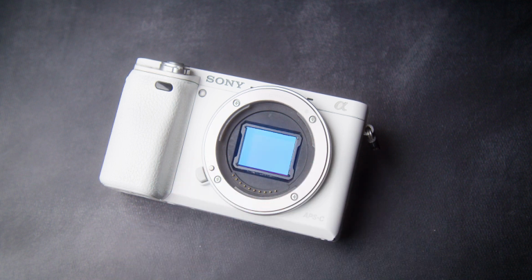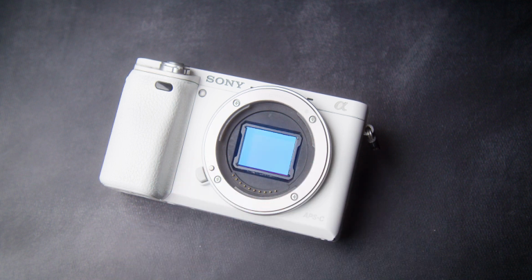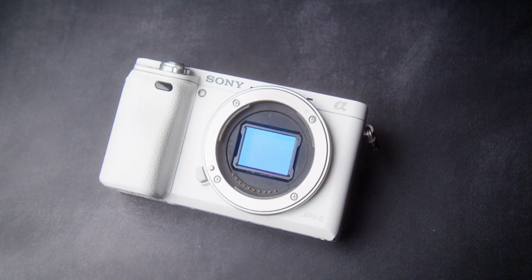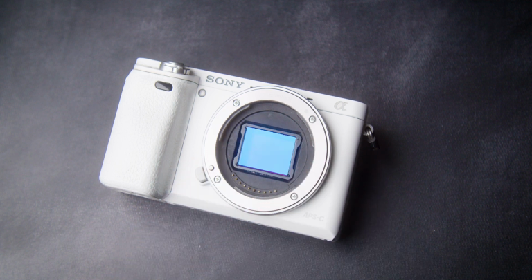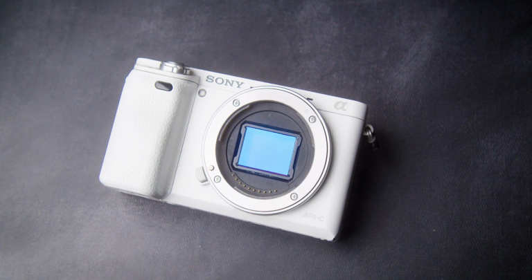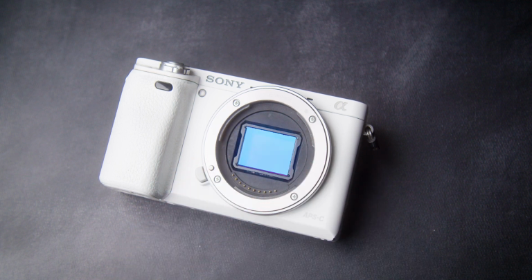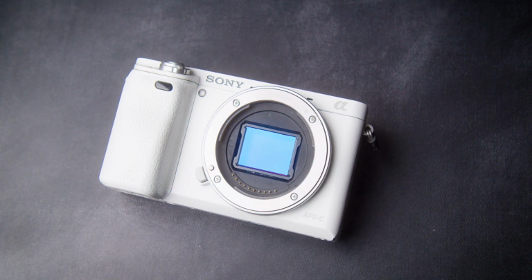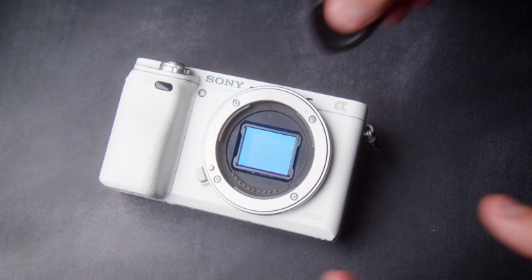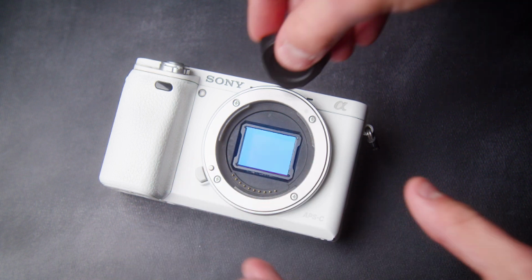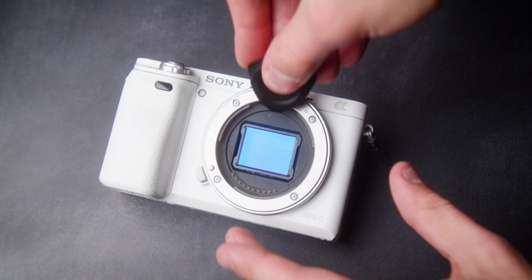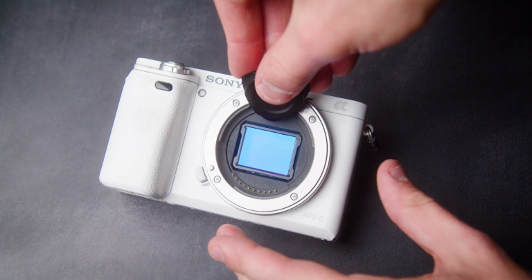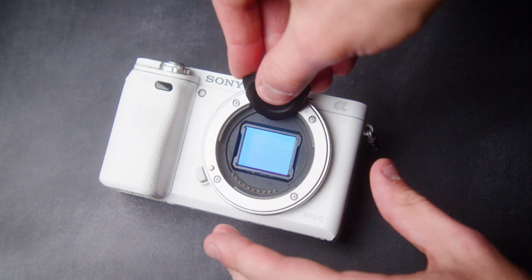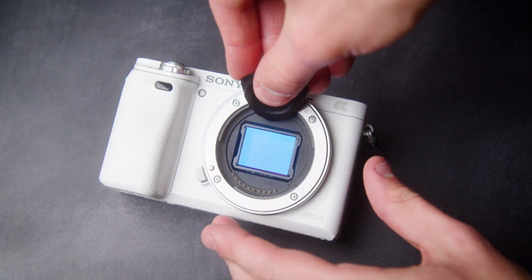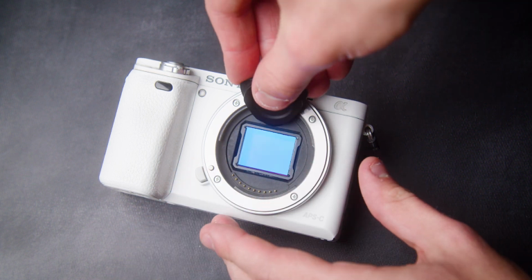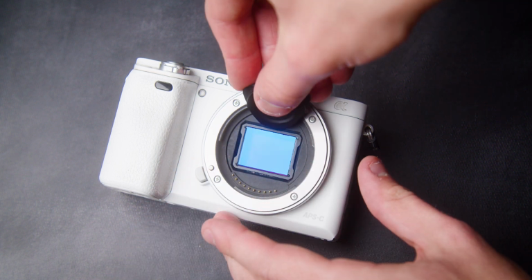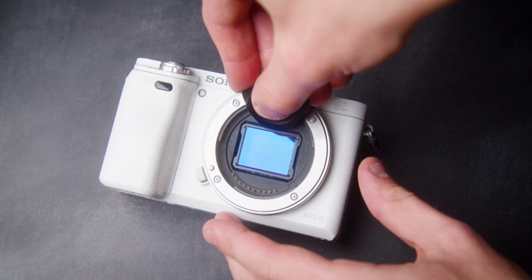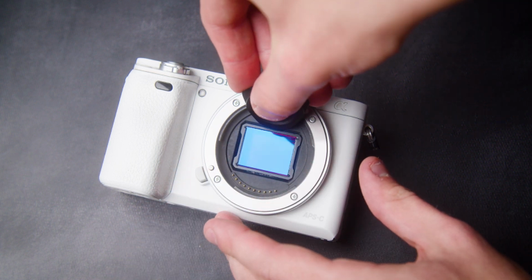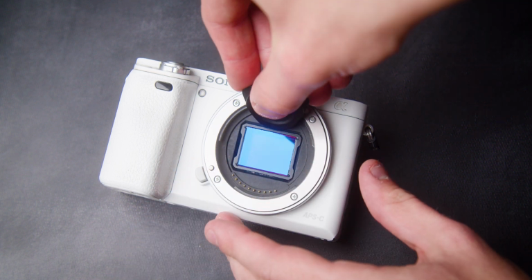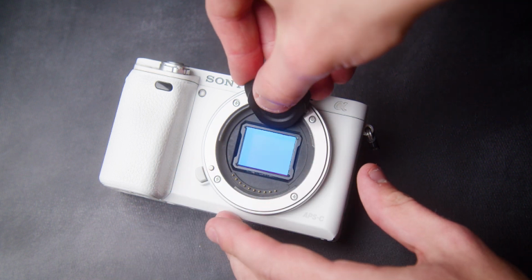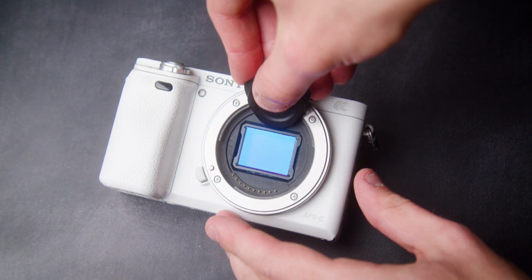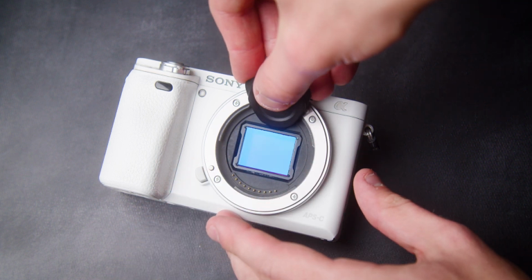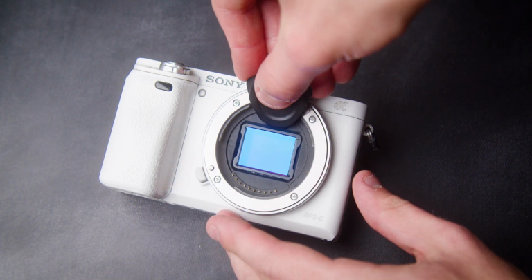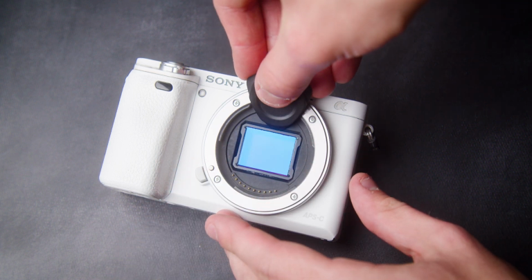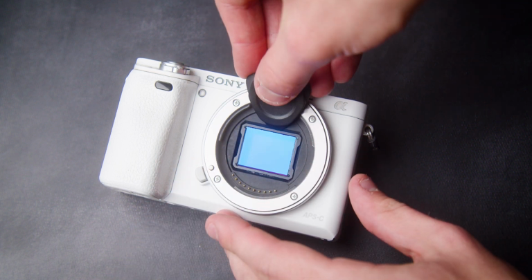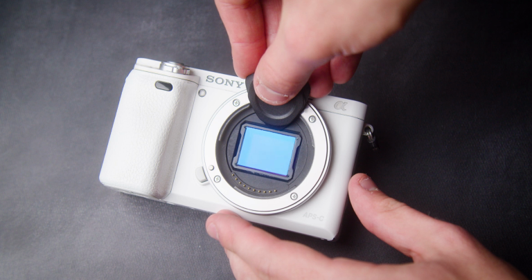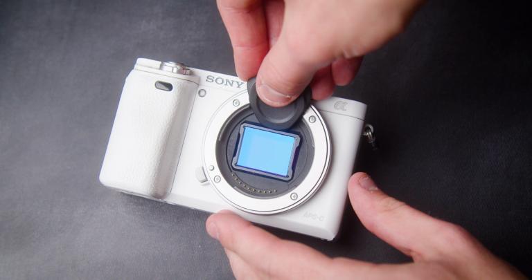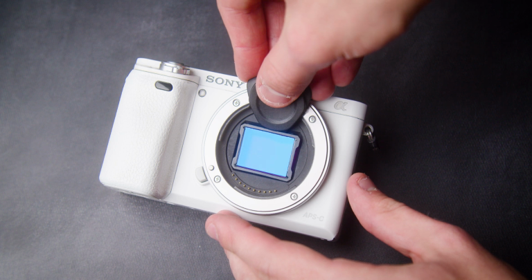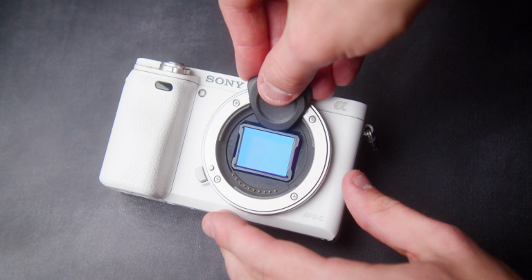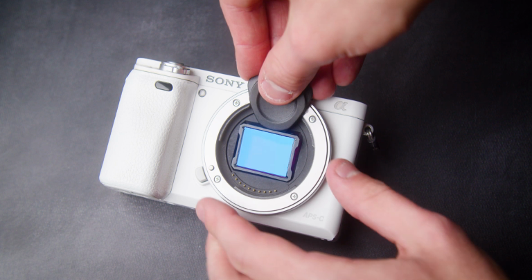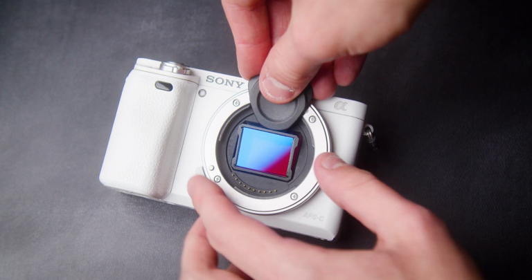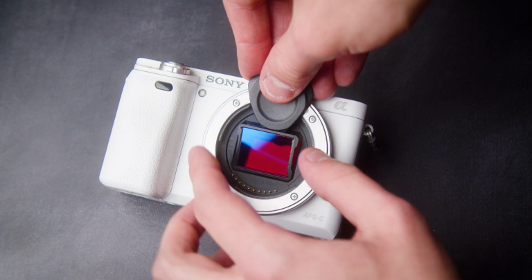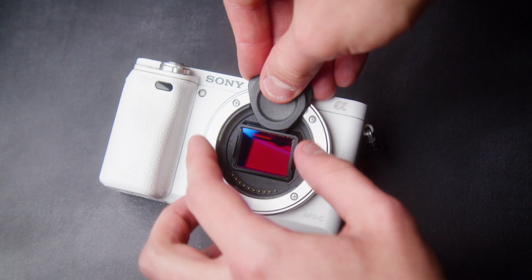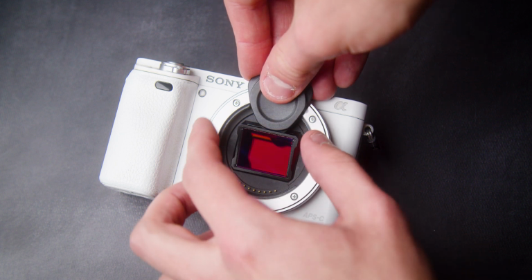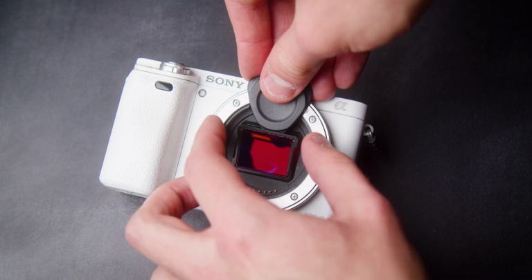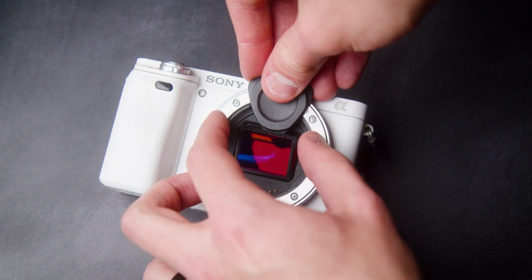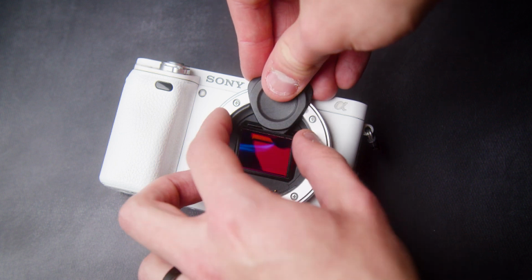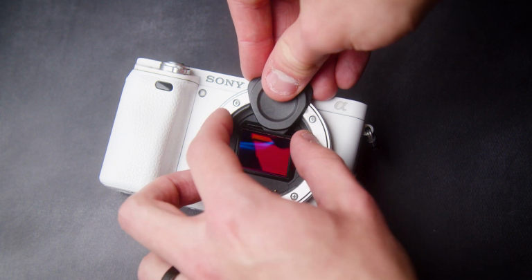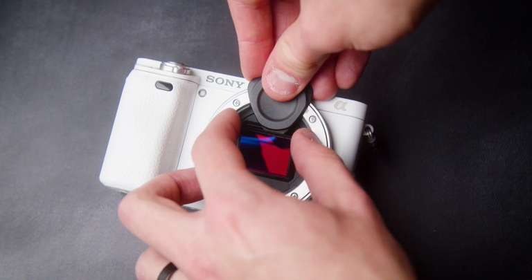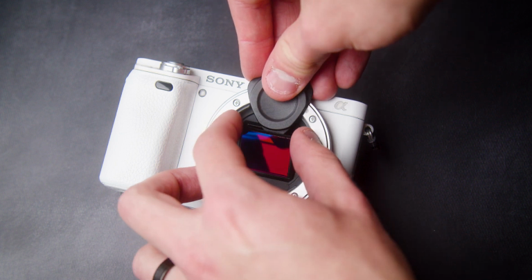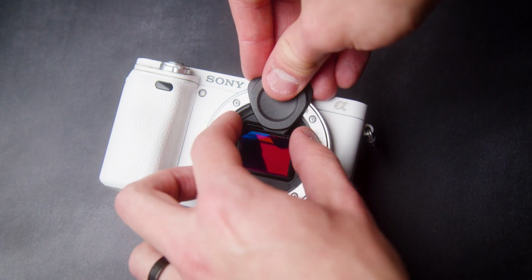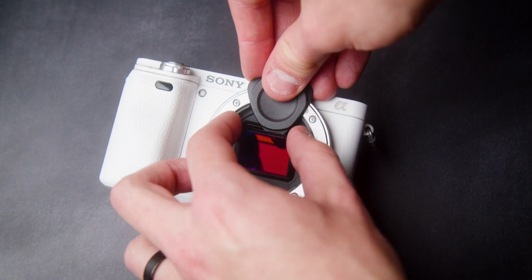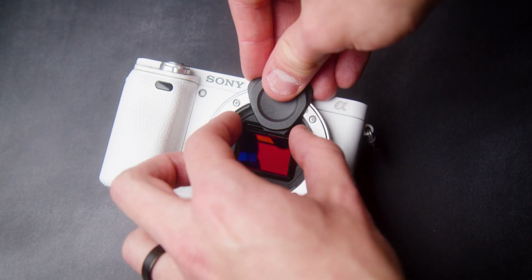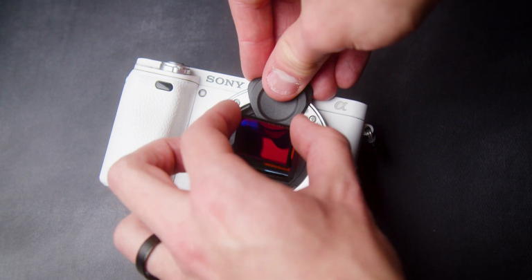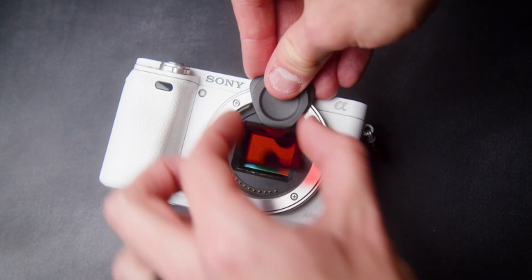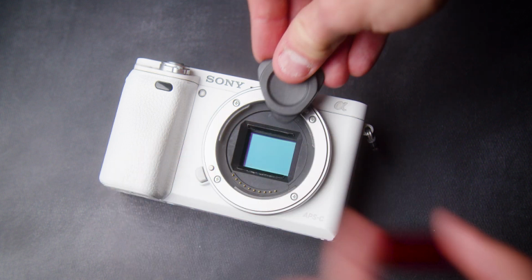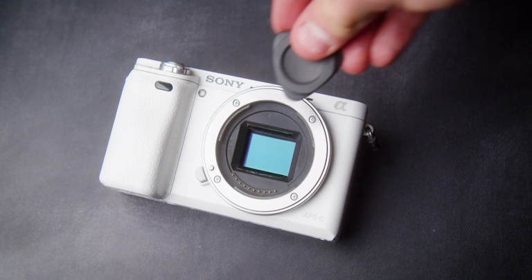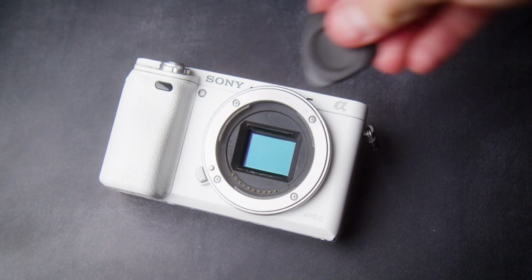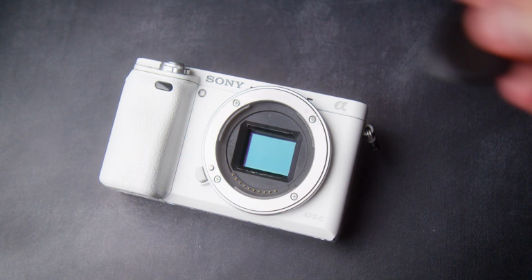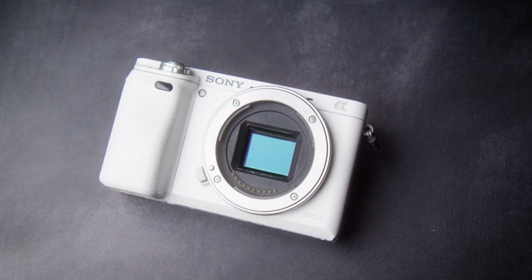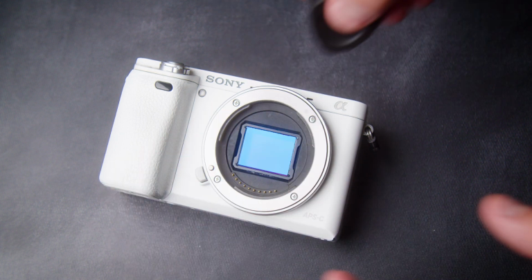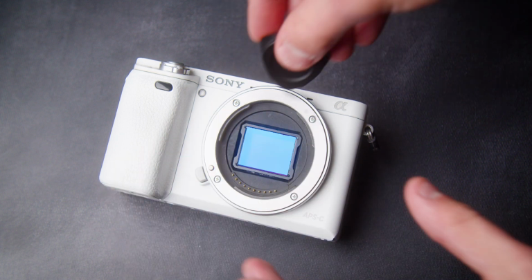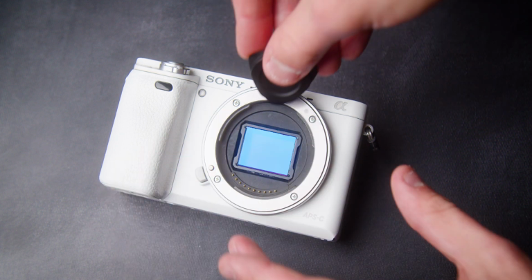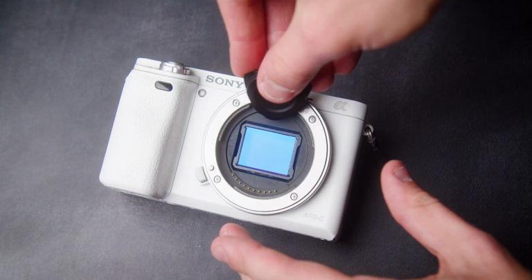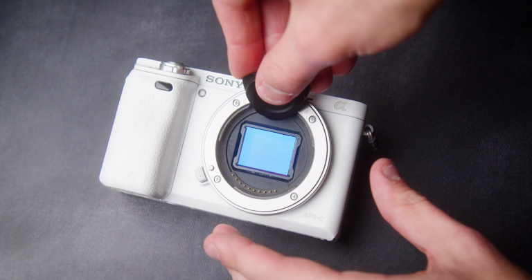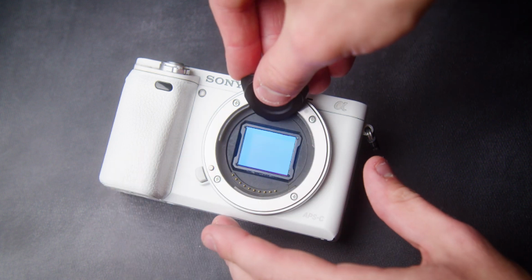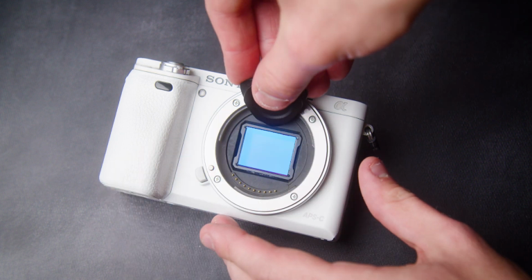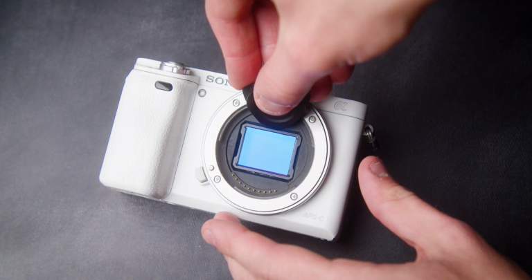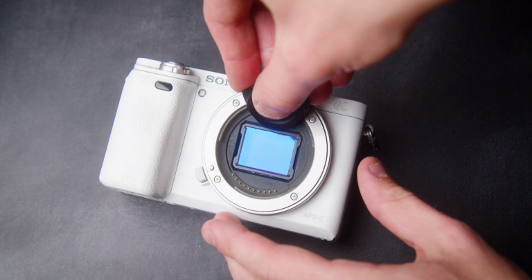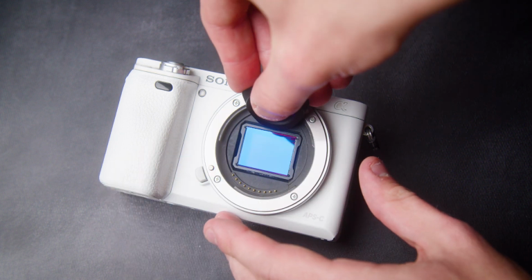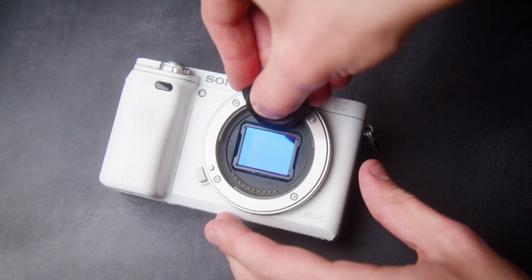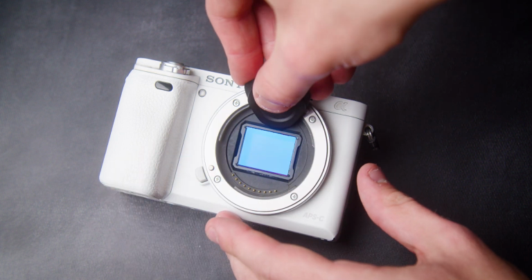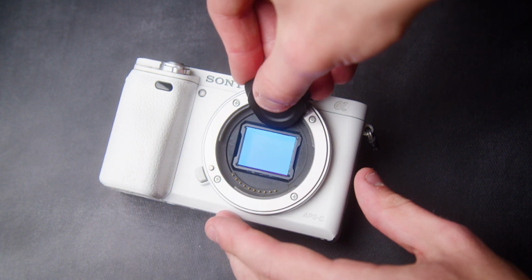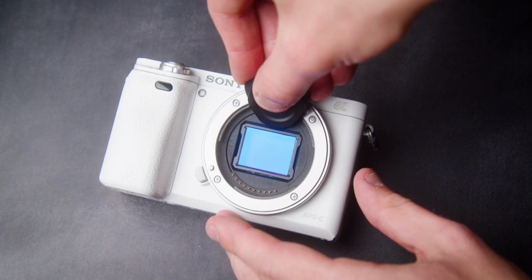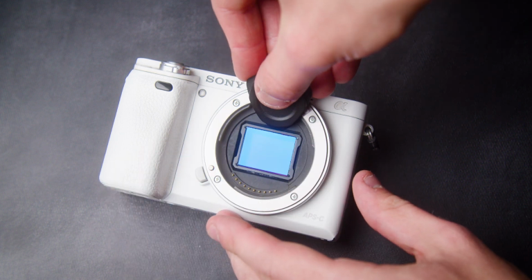To remove the clip-in filter, we recommend using the provided removal tool to lift the filter from the top and remove with your other hand.